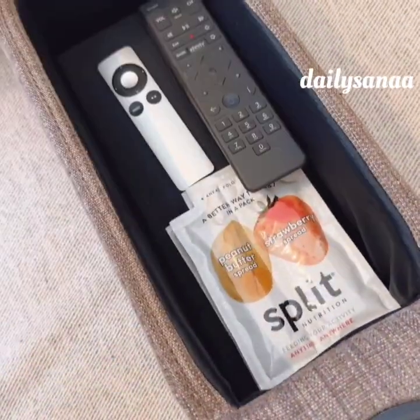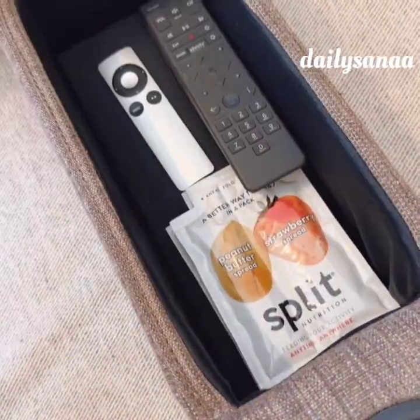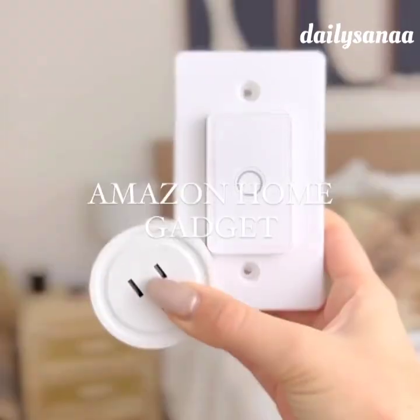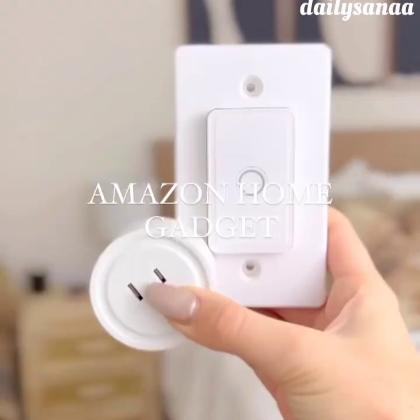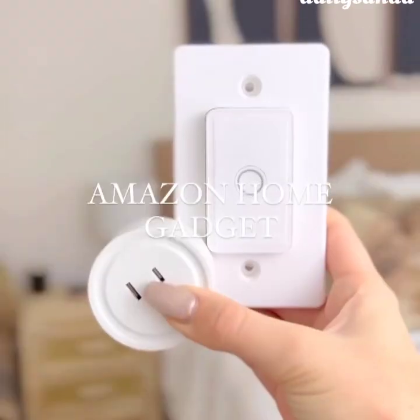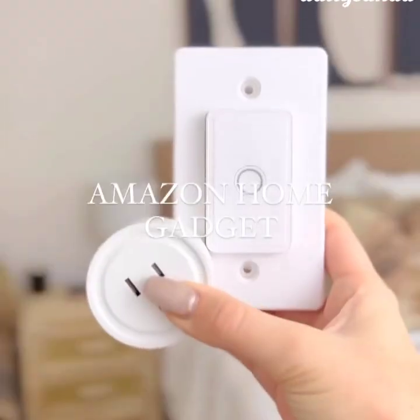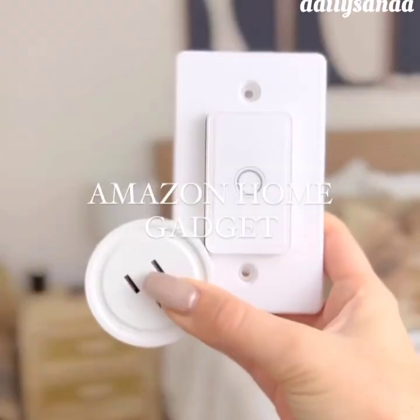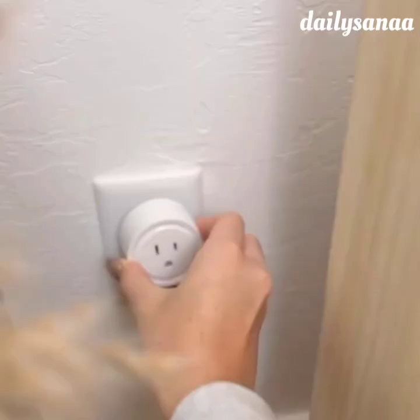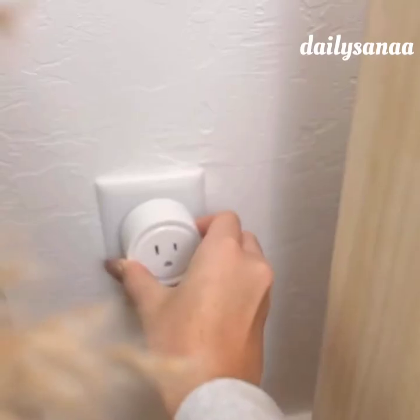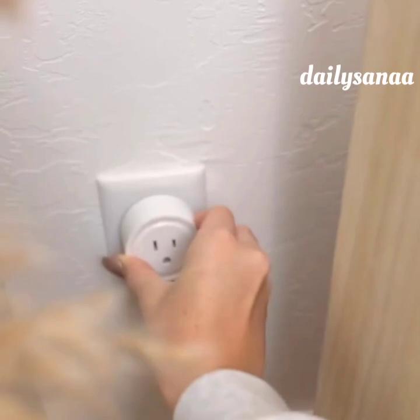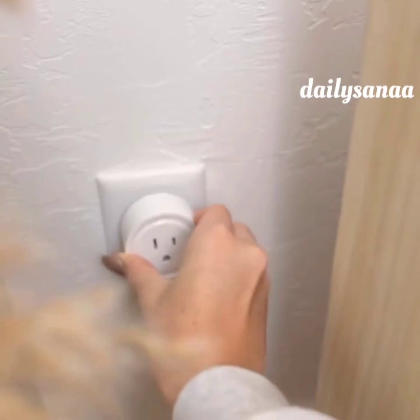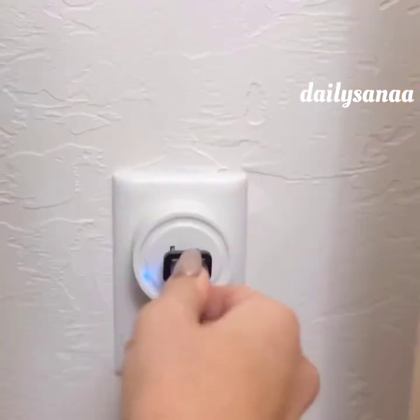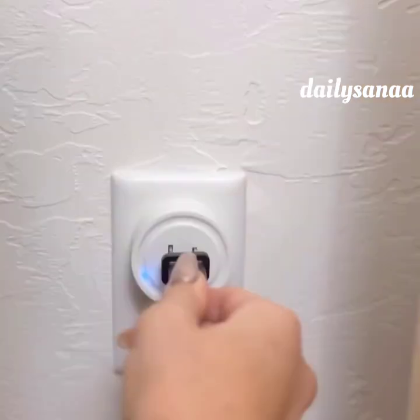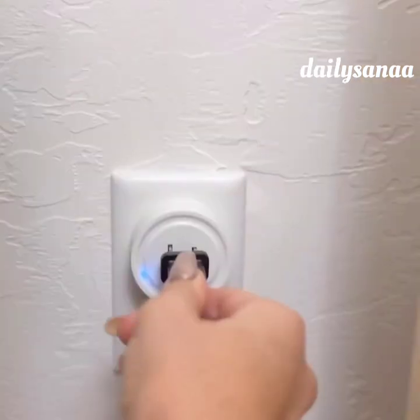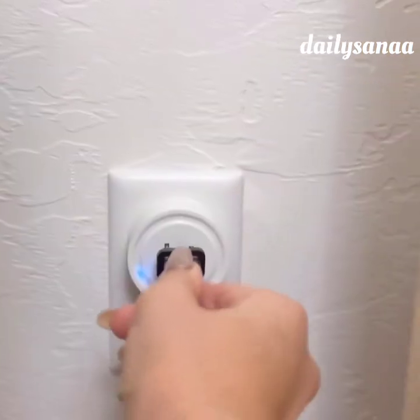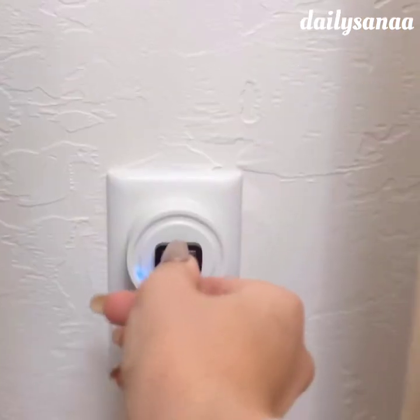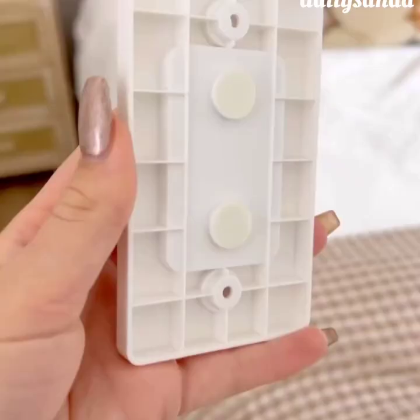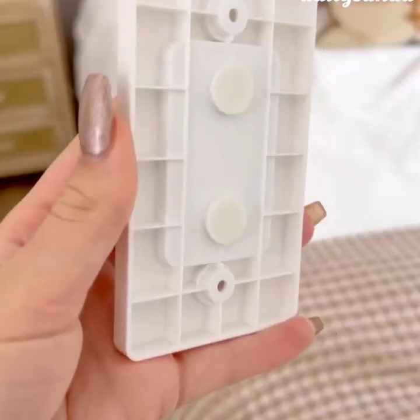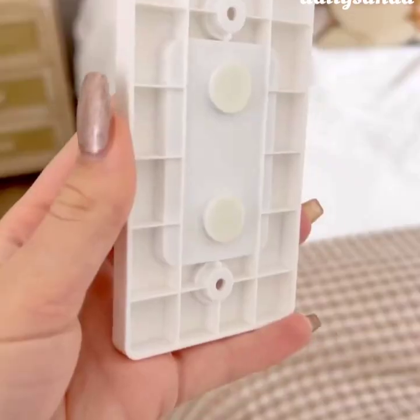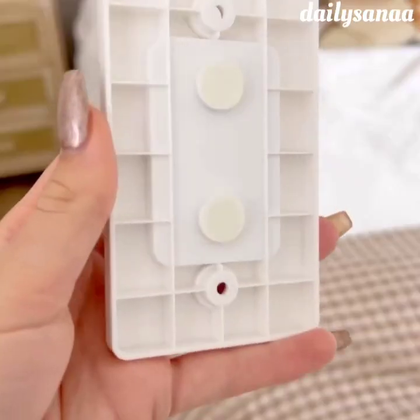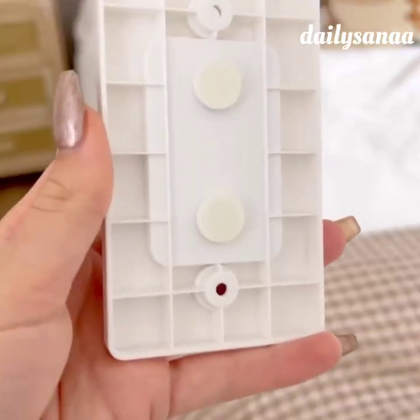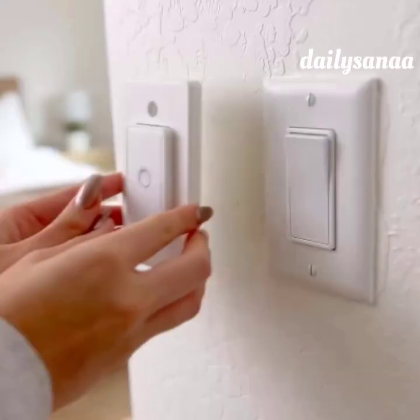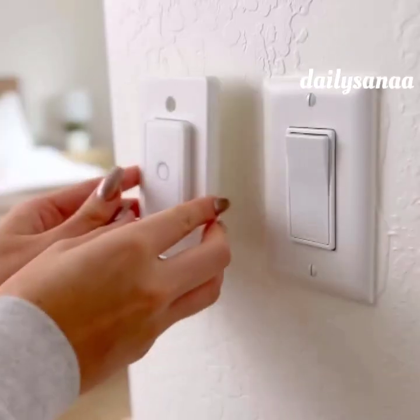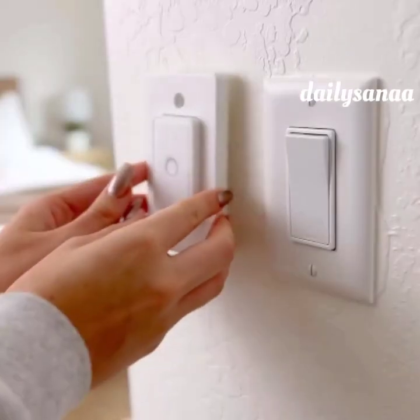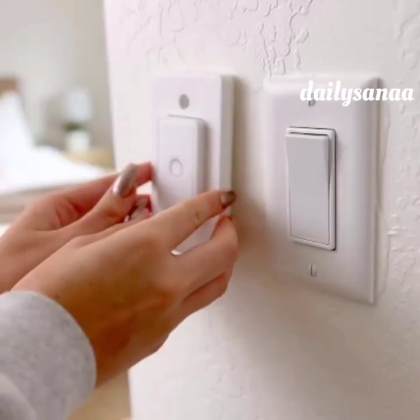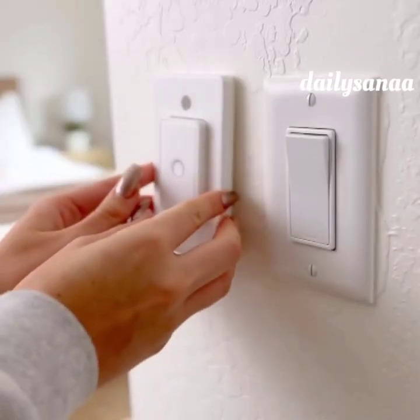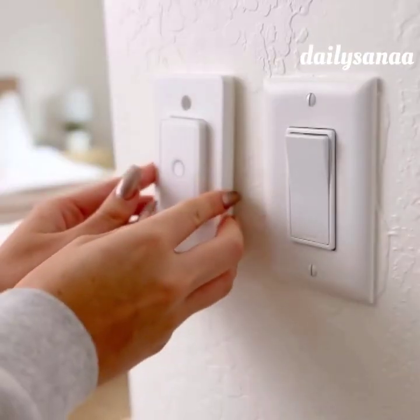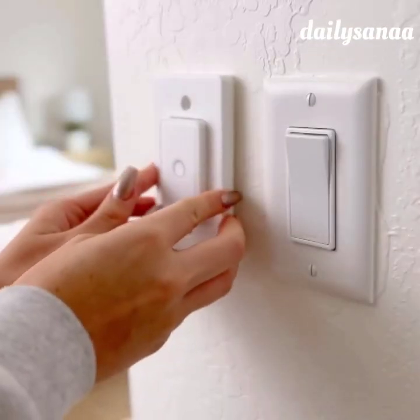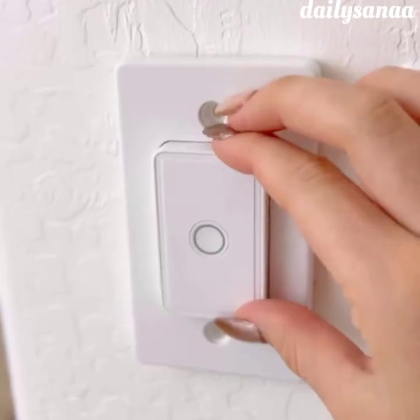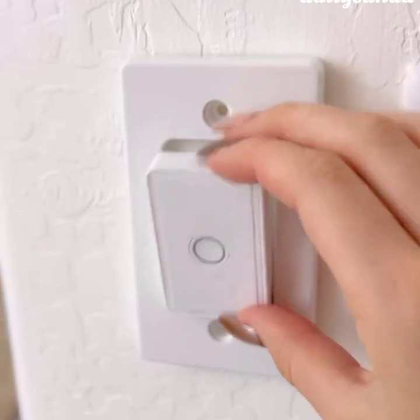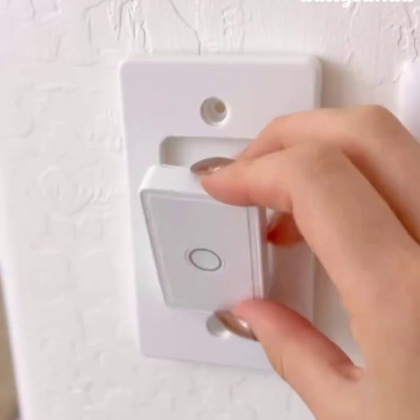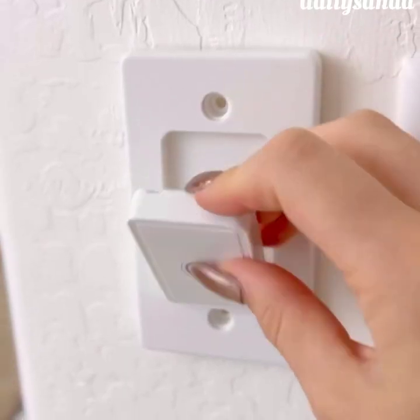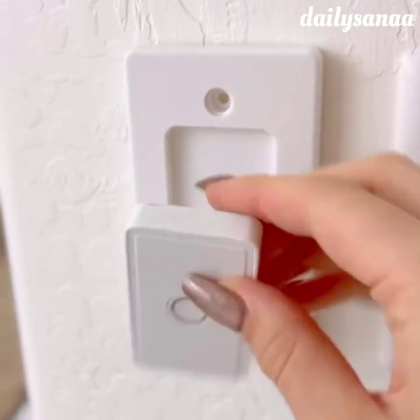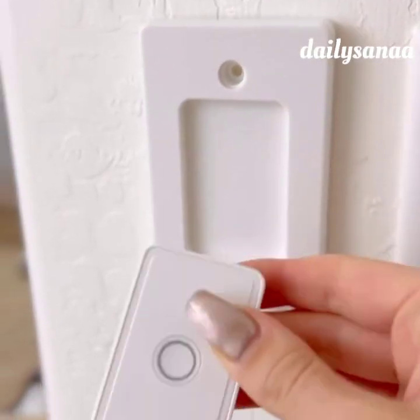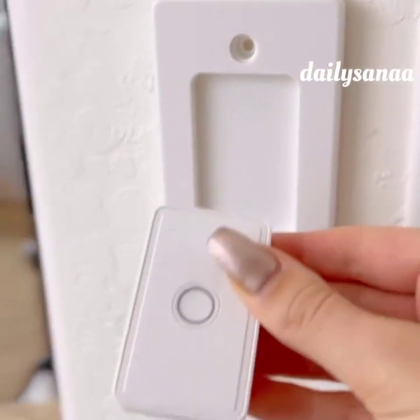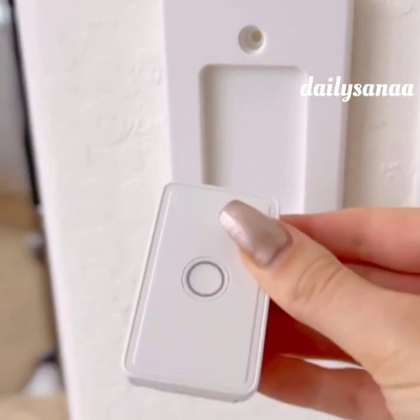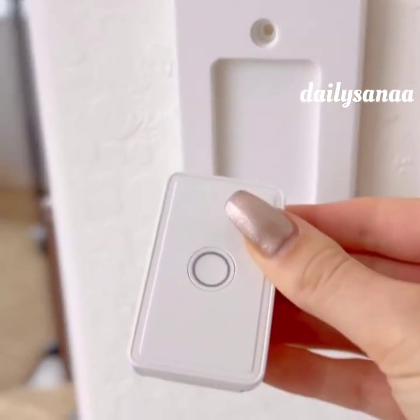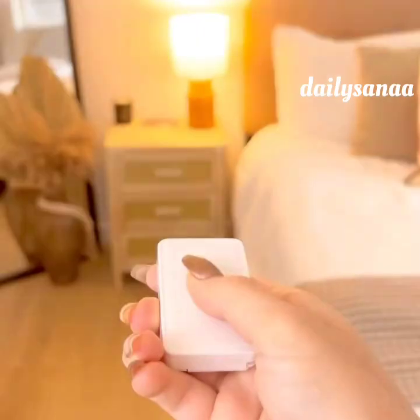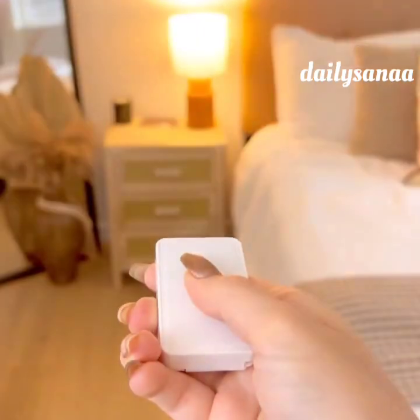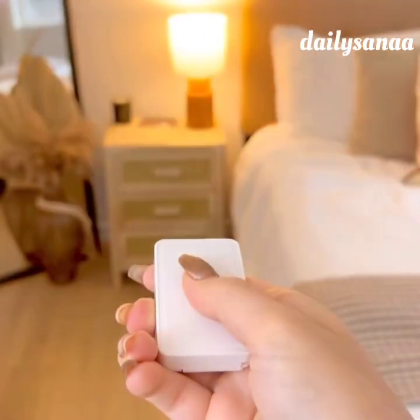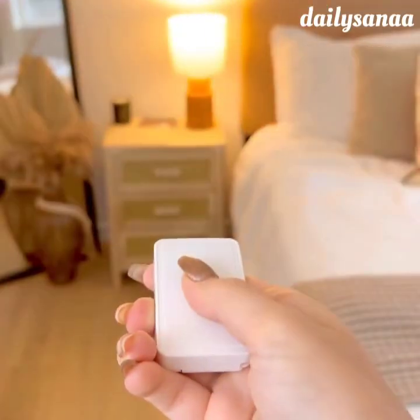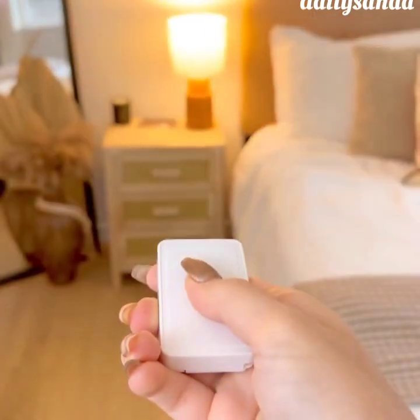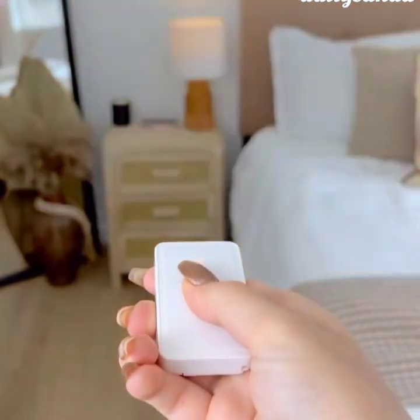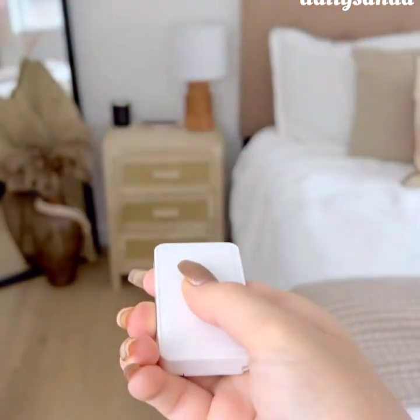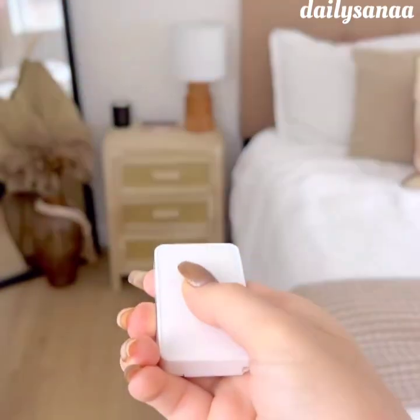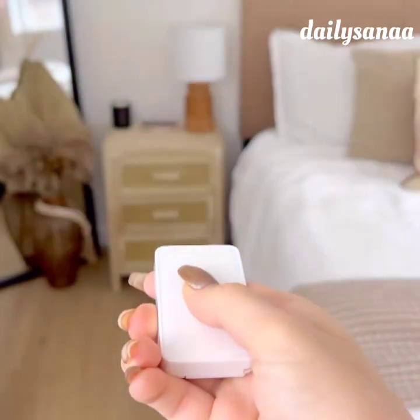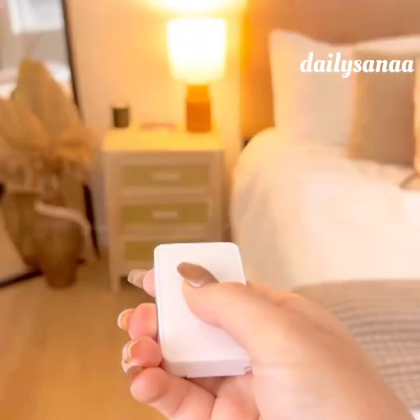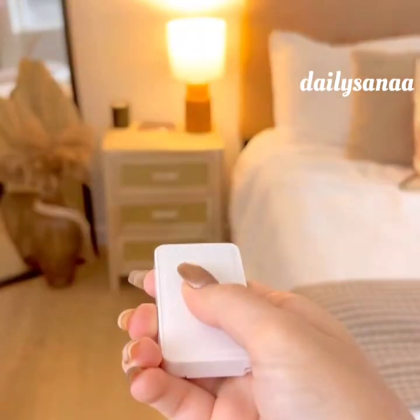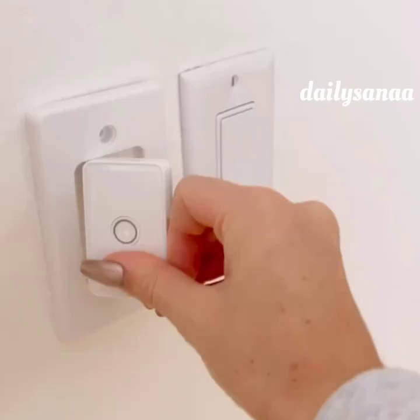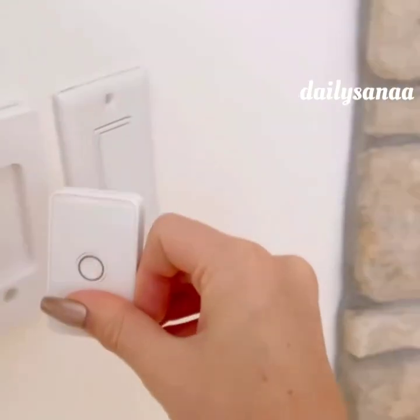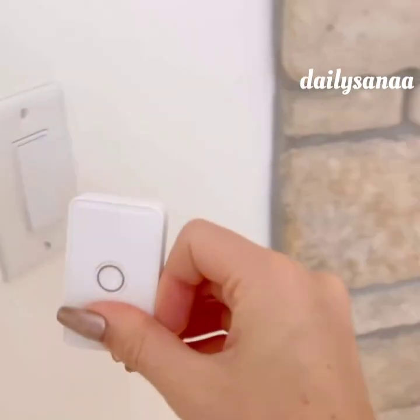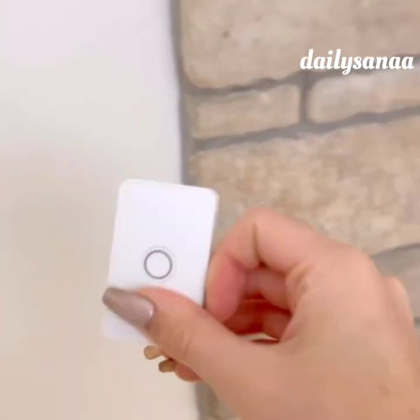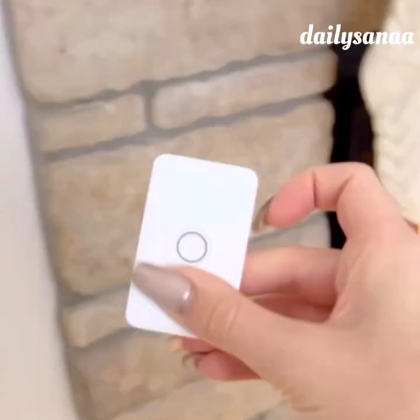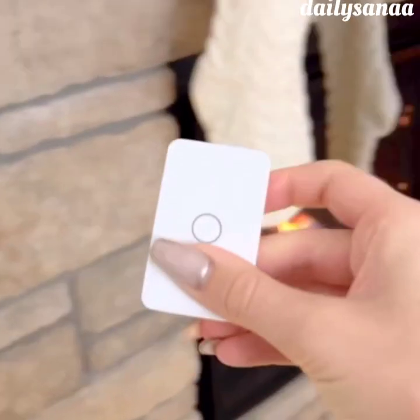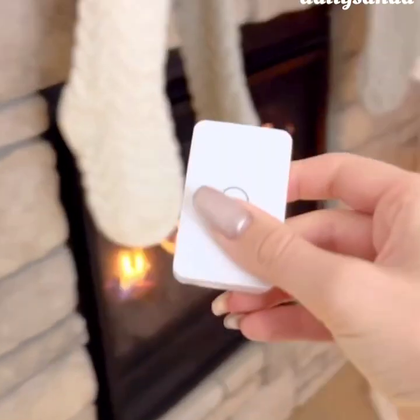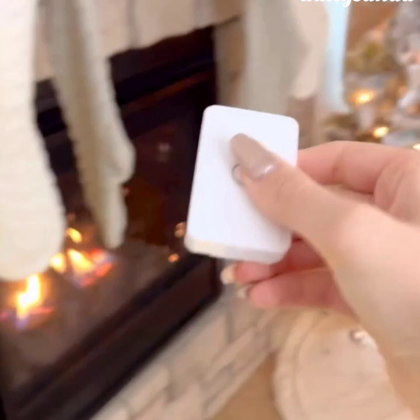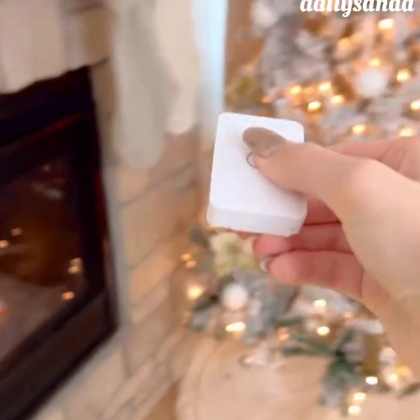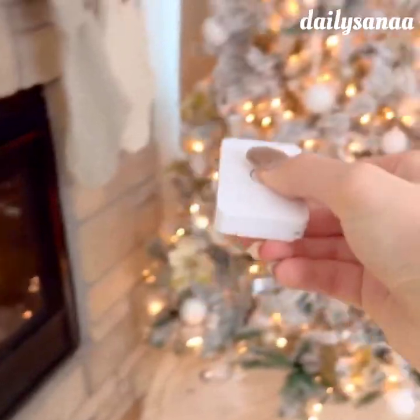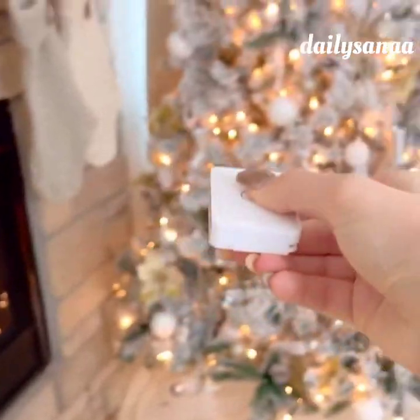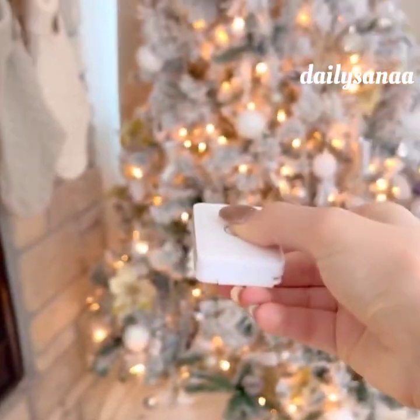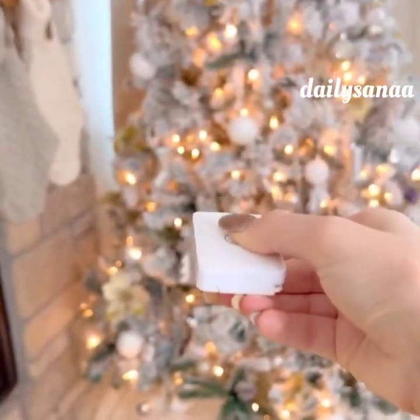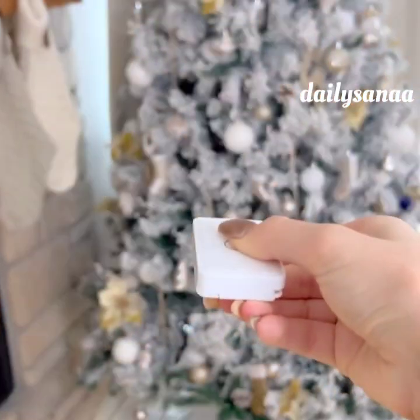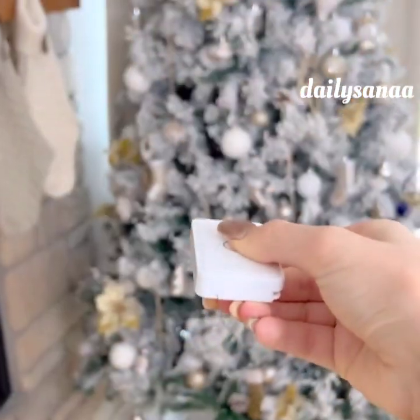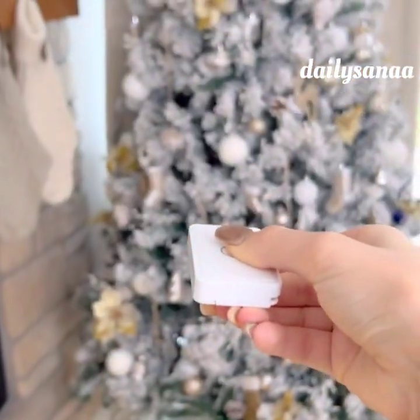This gadget will turn any outlet into a remote control wall switch, which is renter friendly, will work over 100 feet away, and is perfect for lamps, appliances, and even your Christmas tree.